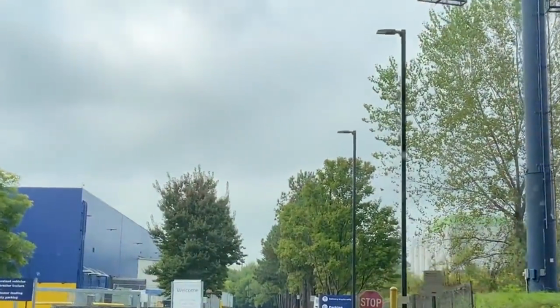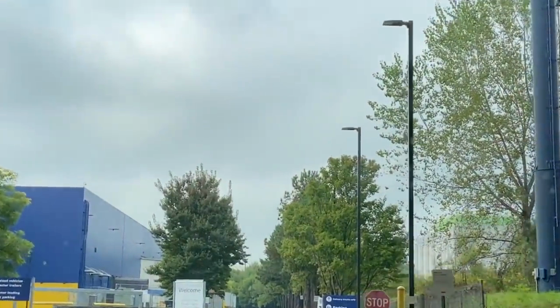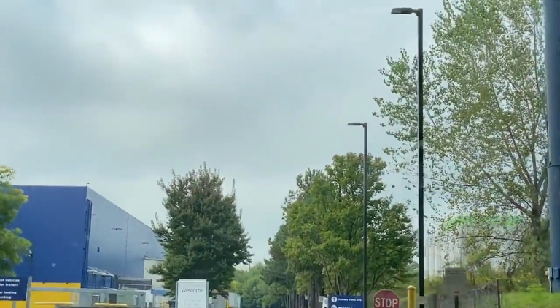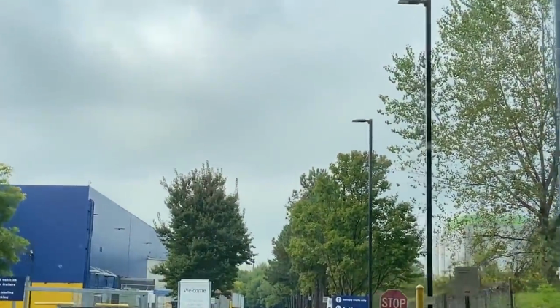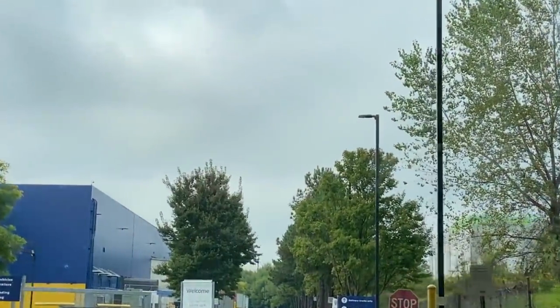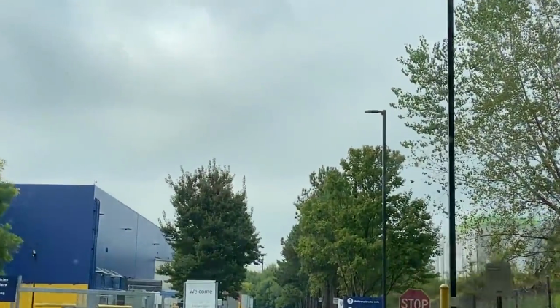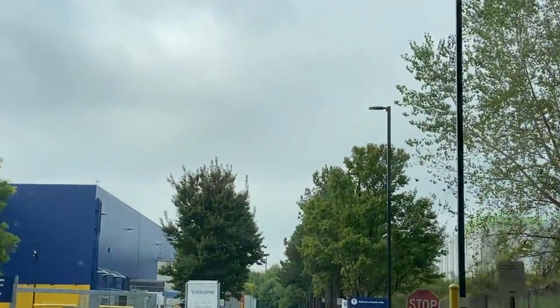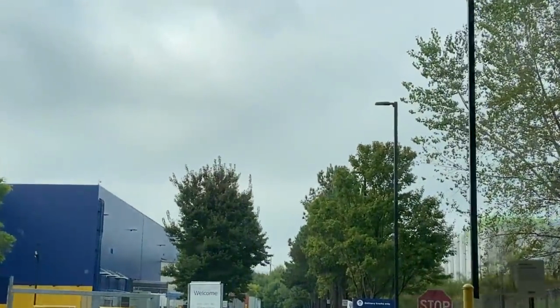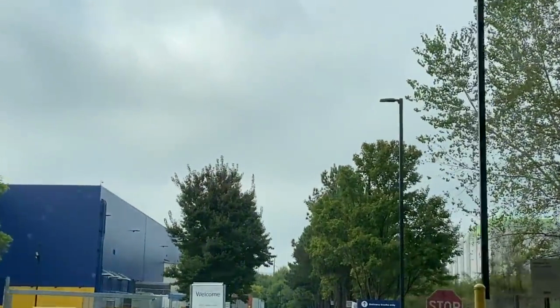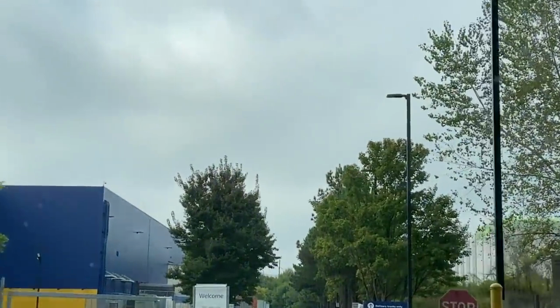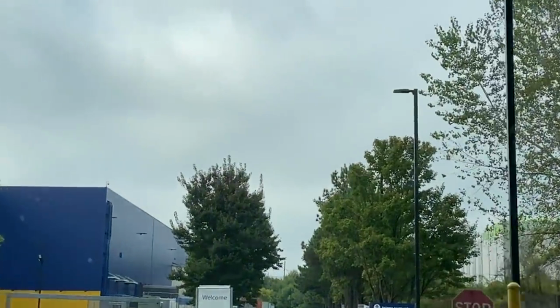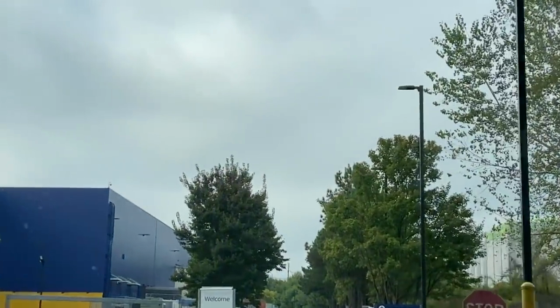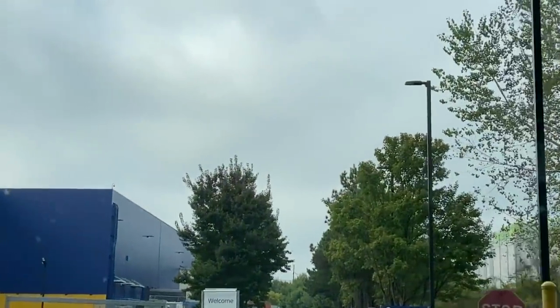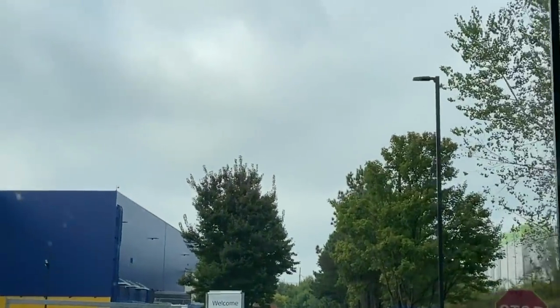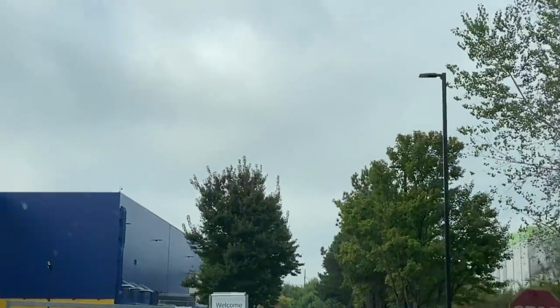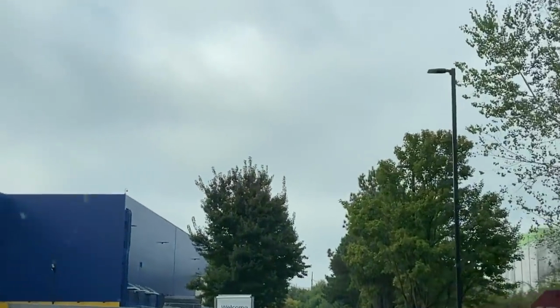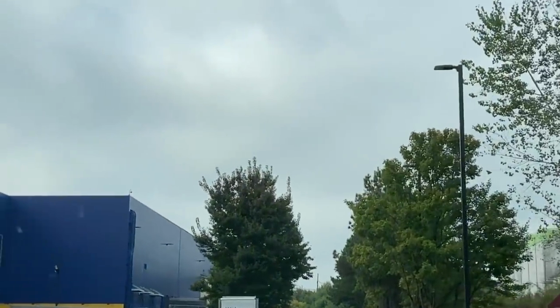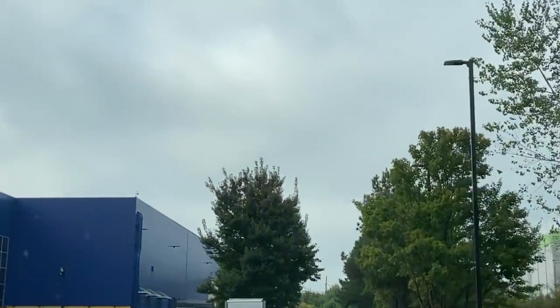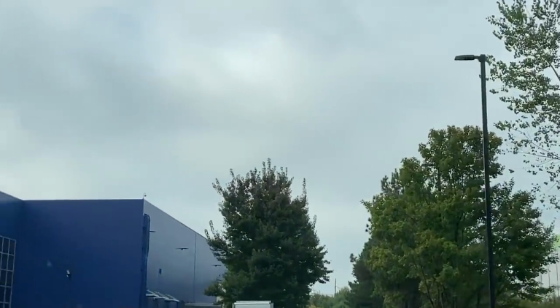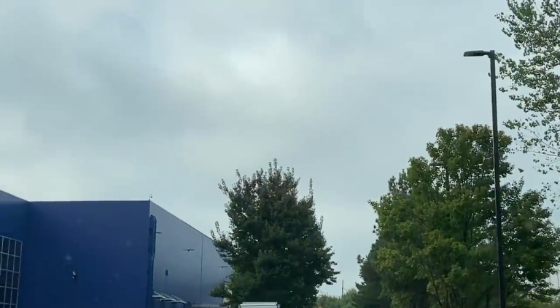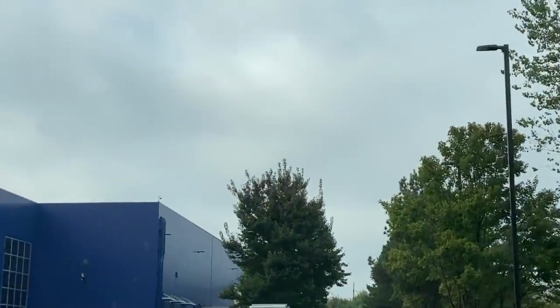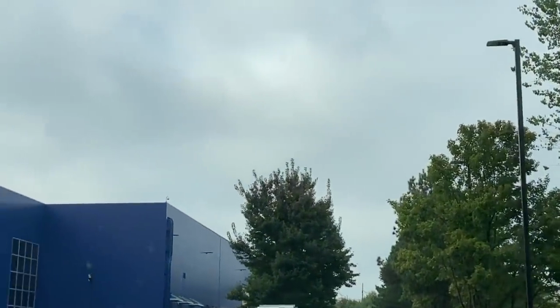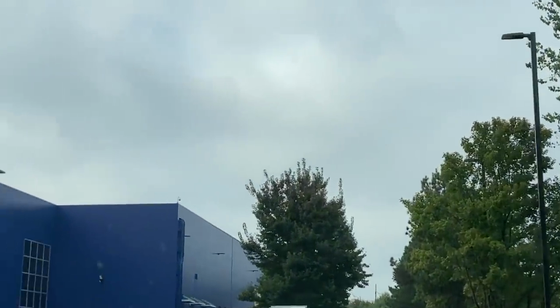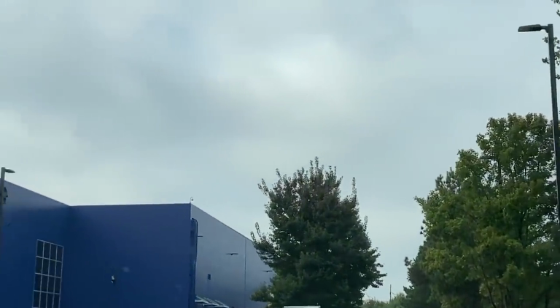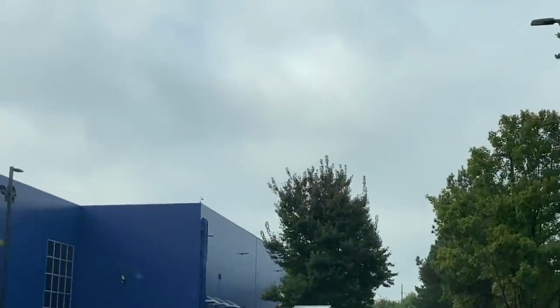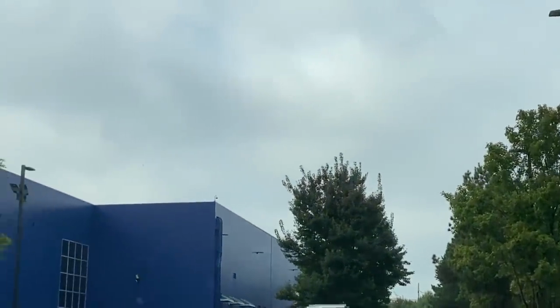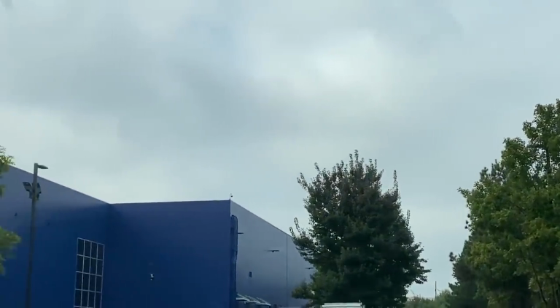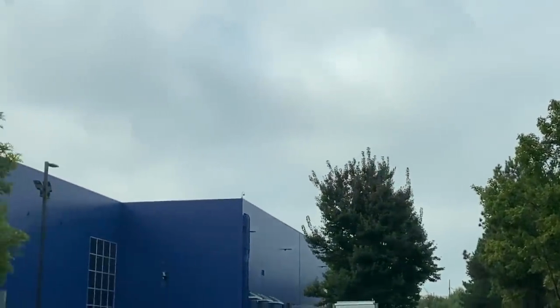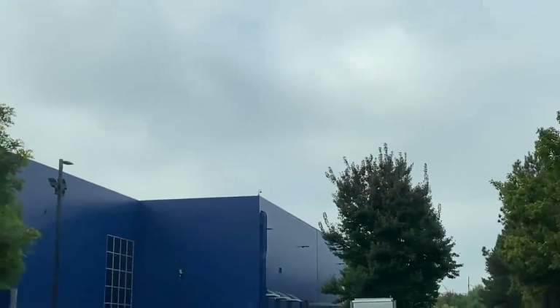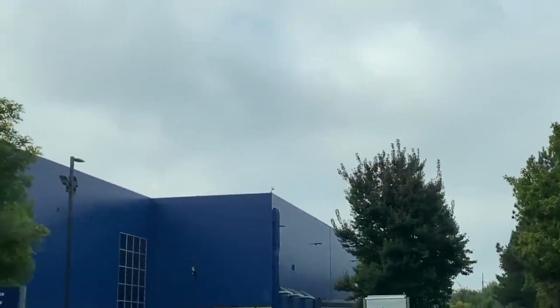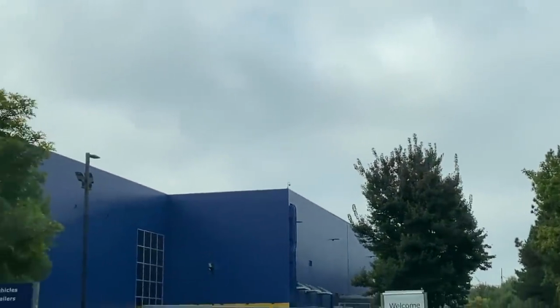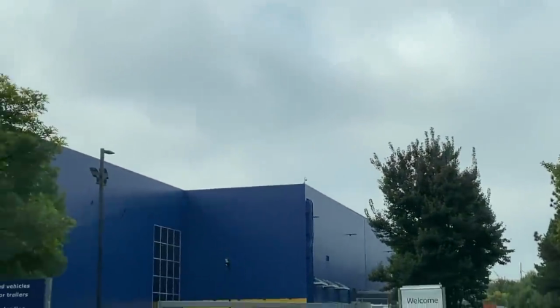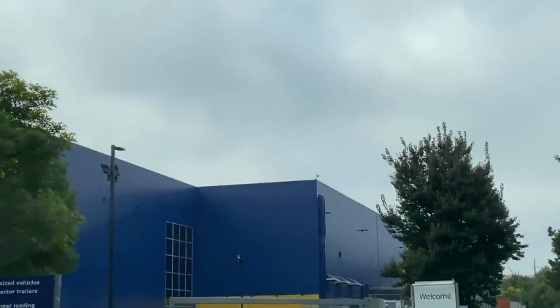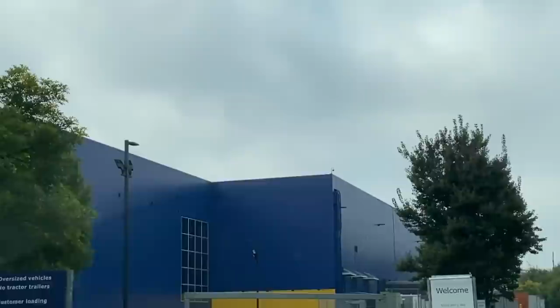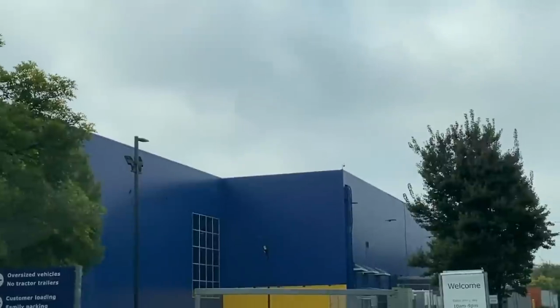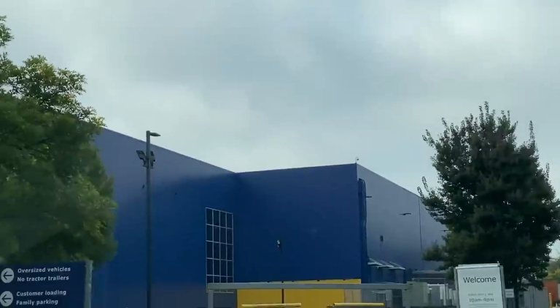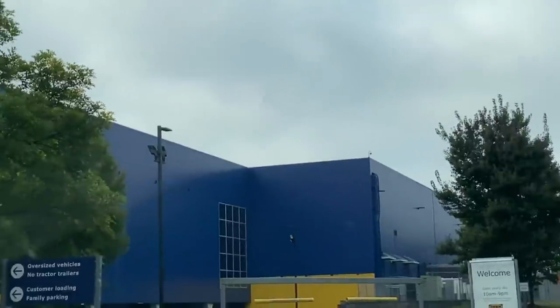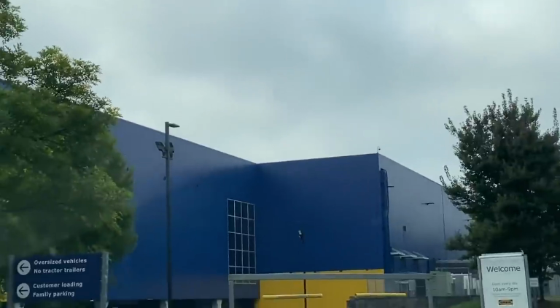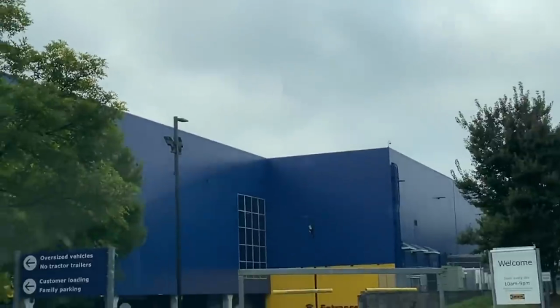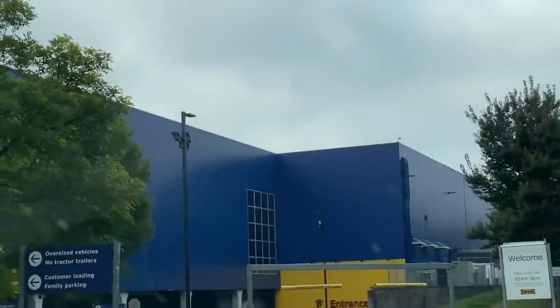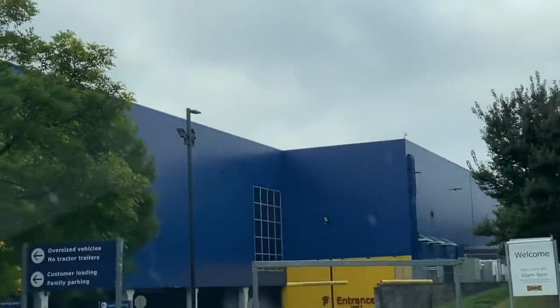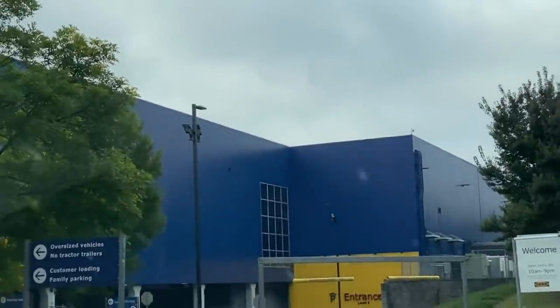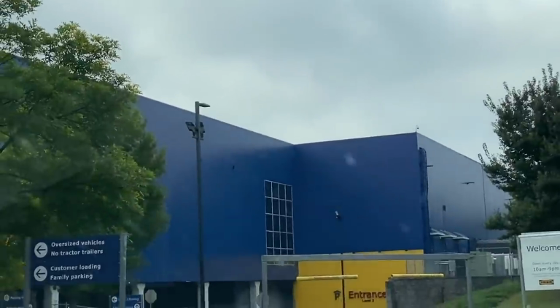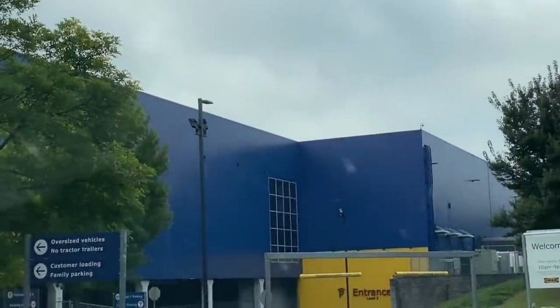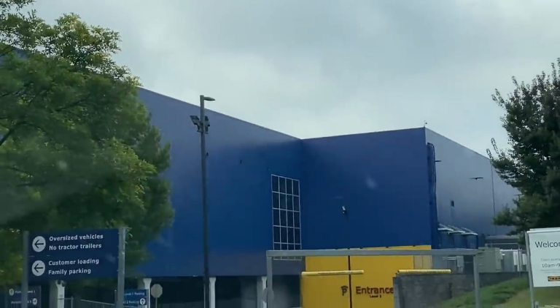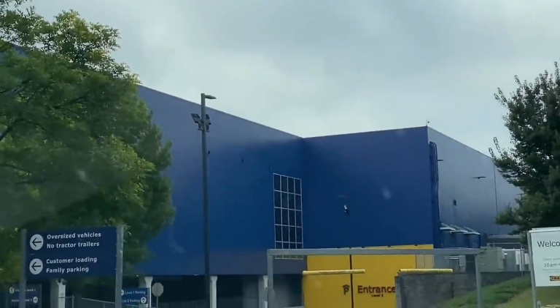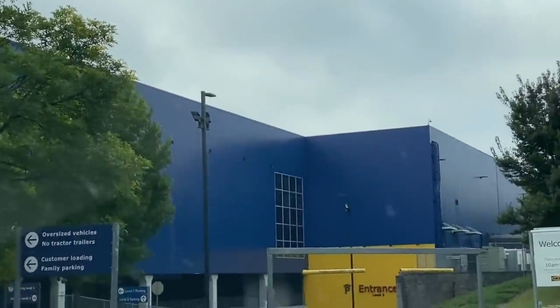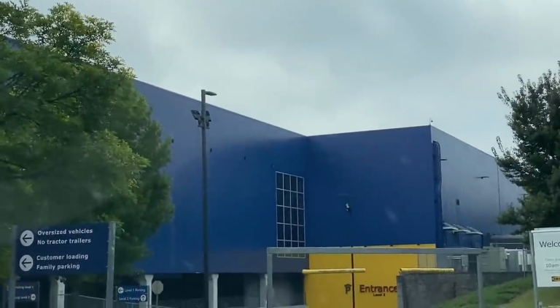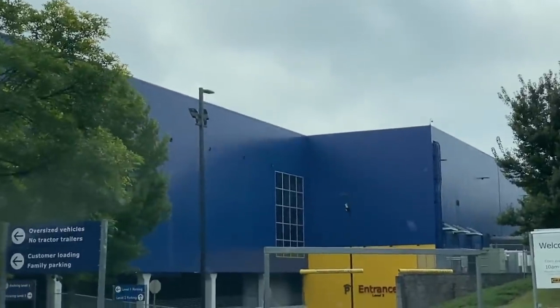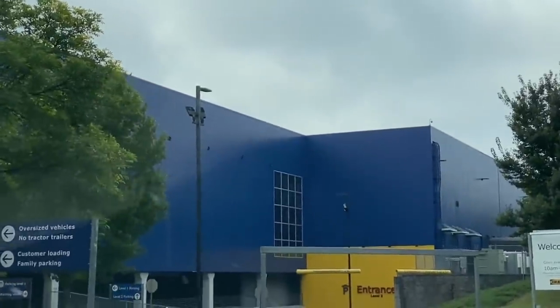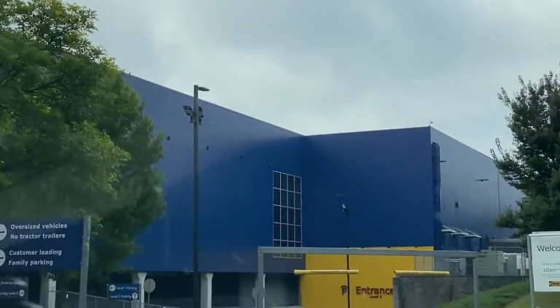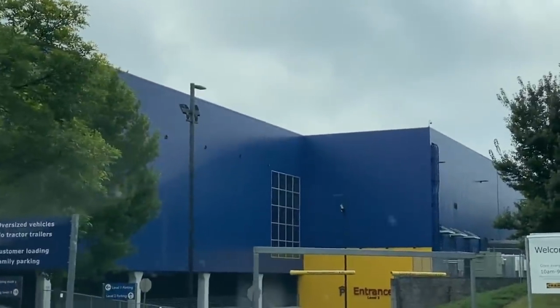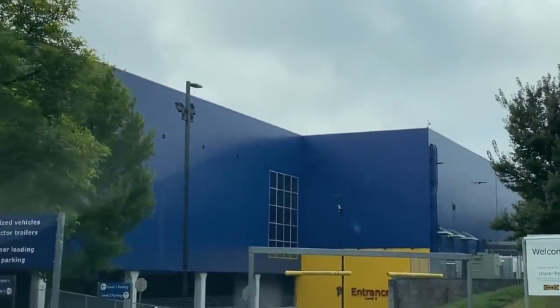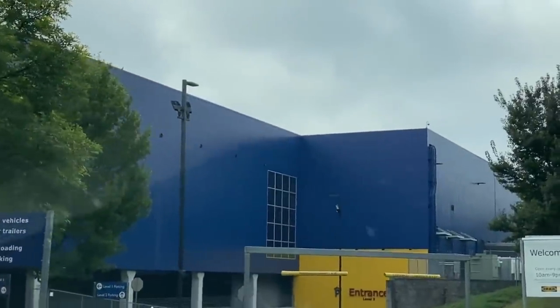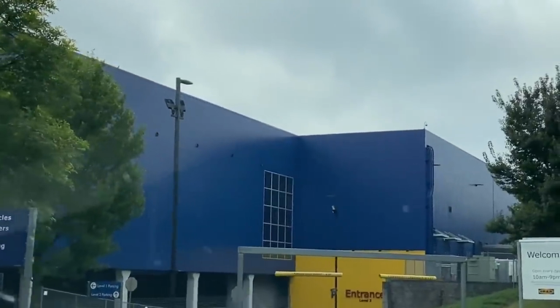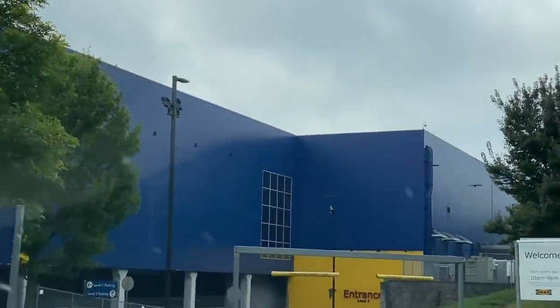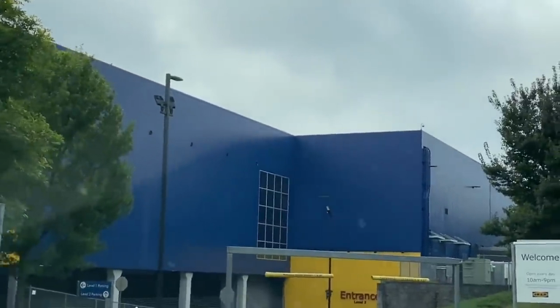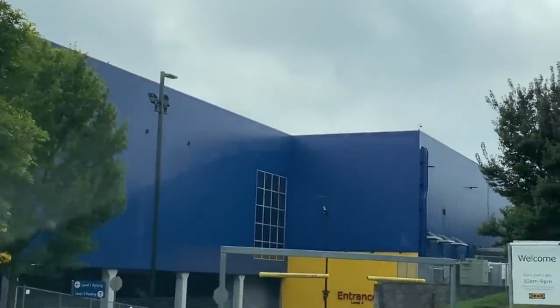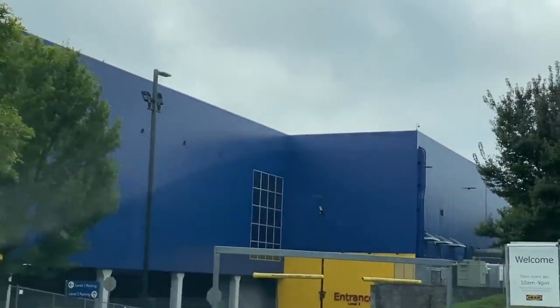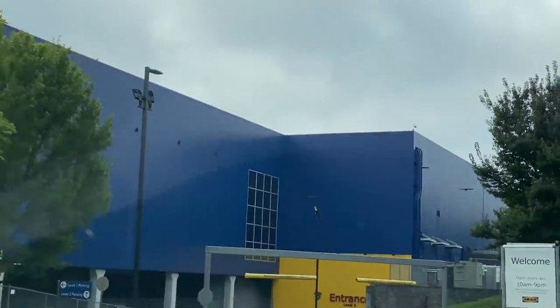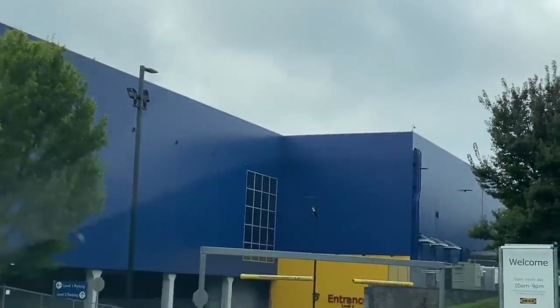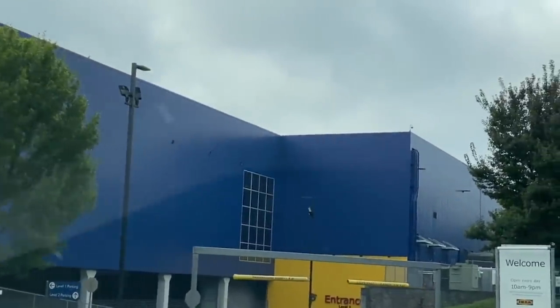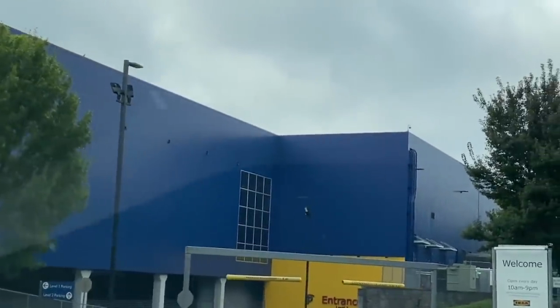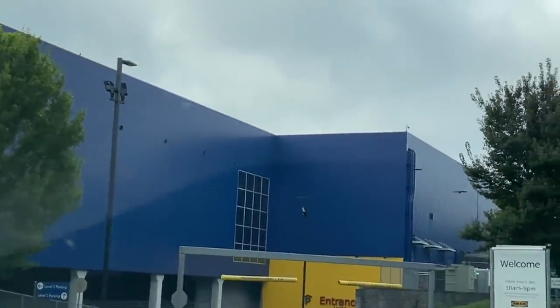There it is! Ikea! The big blue building. We're home.